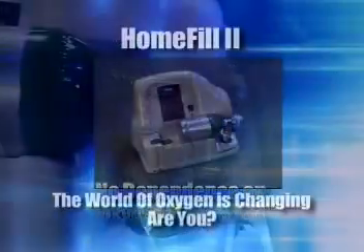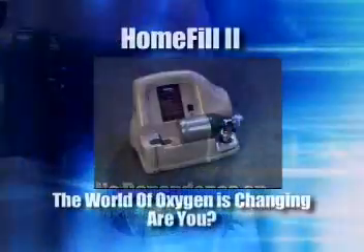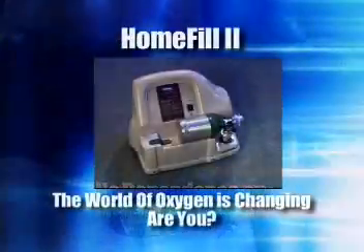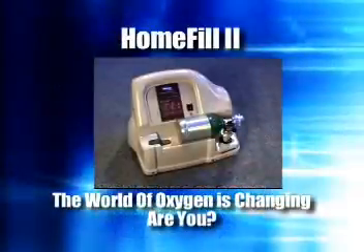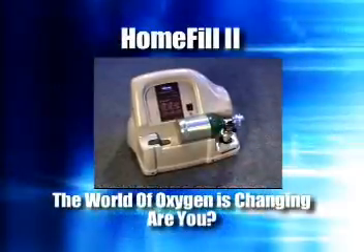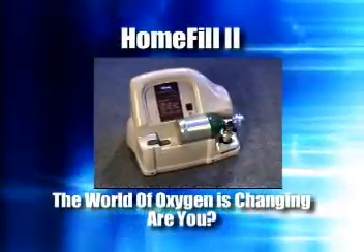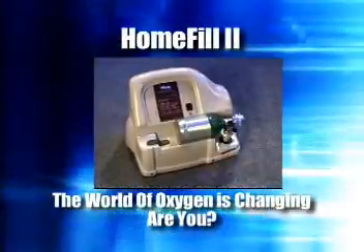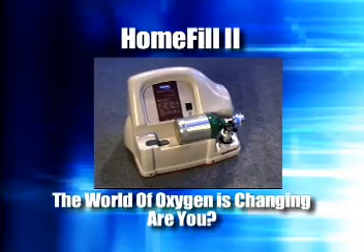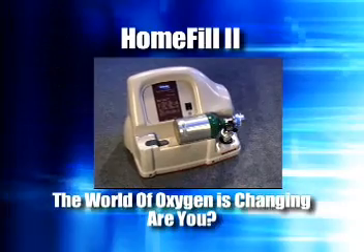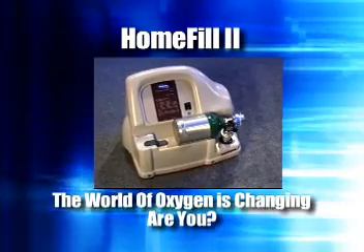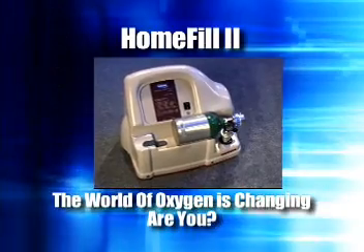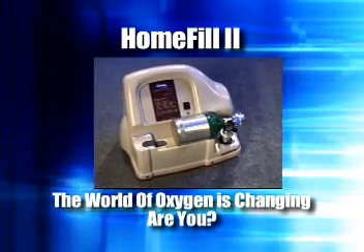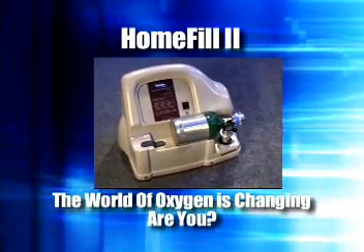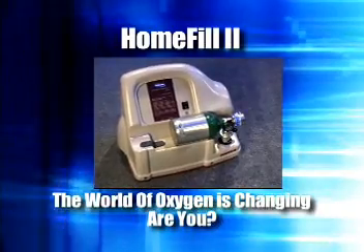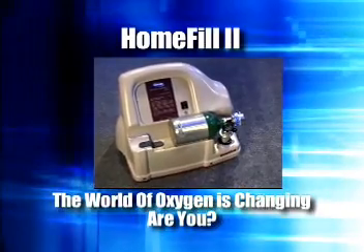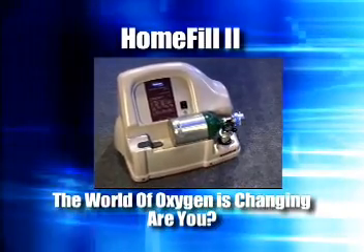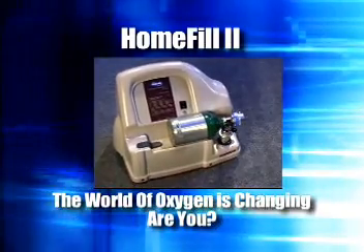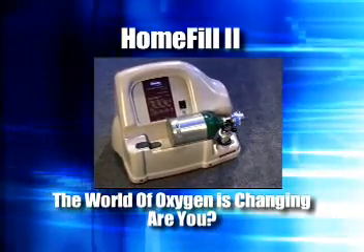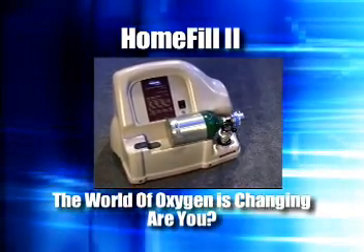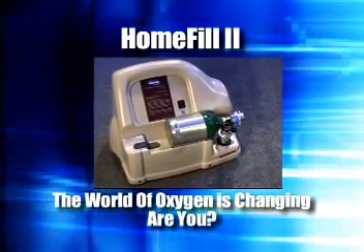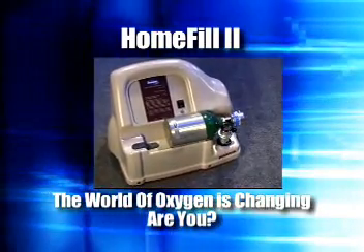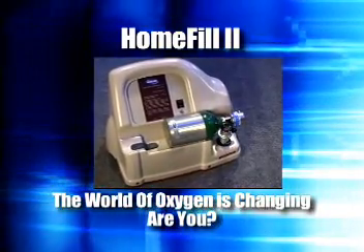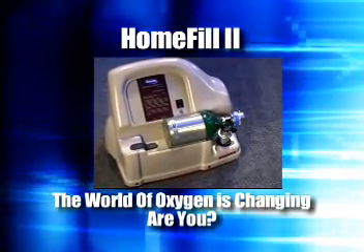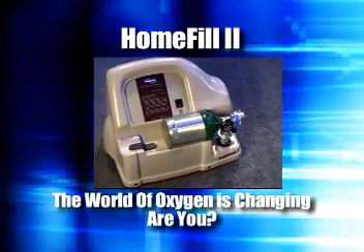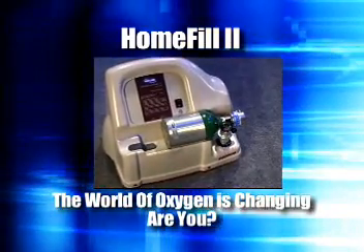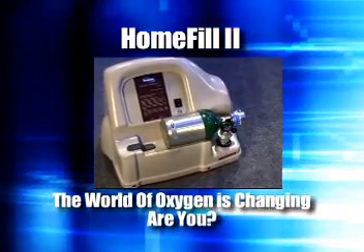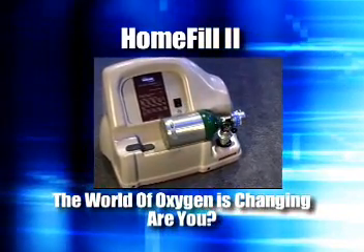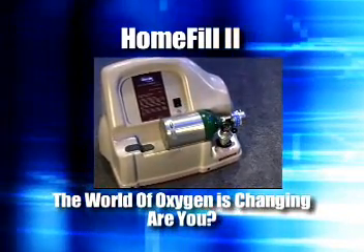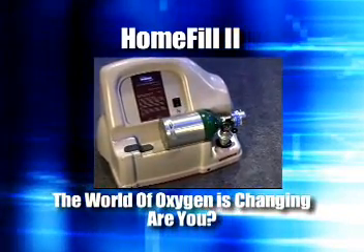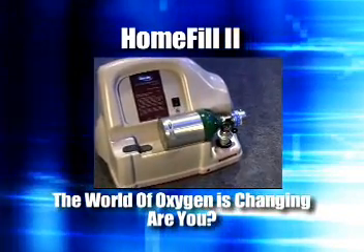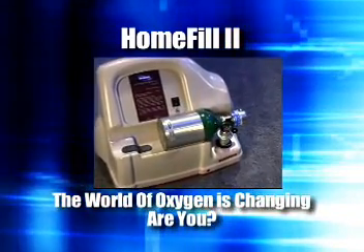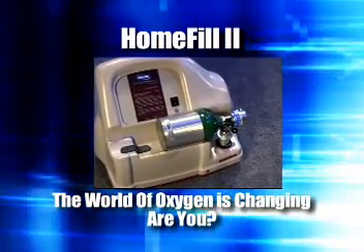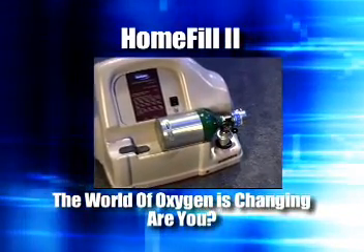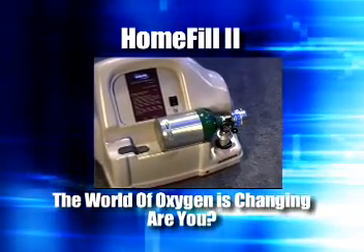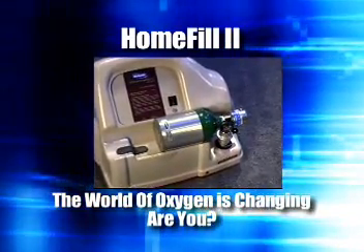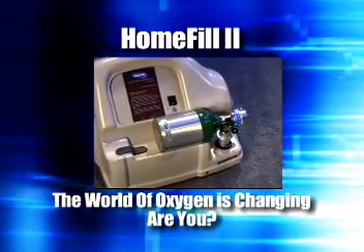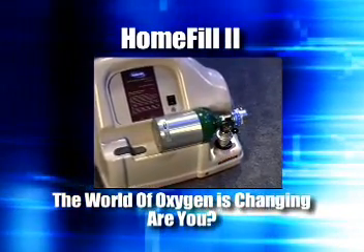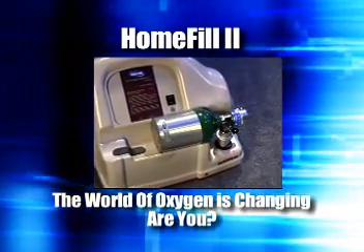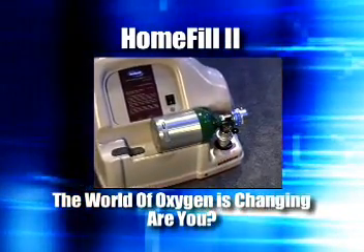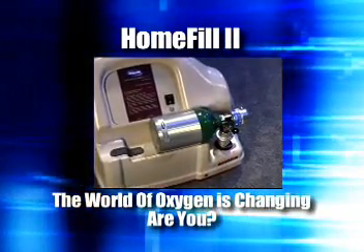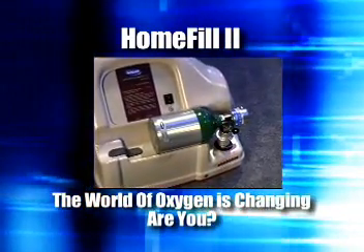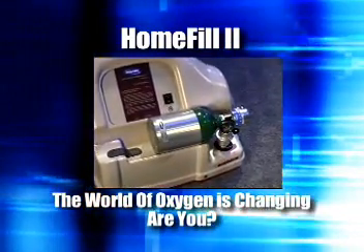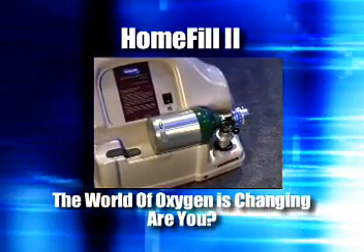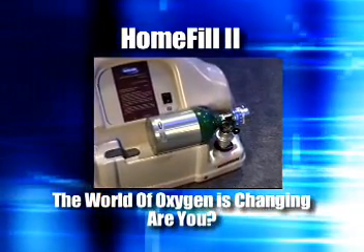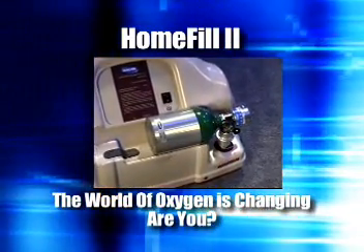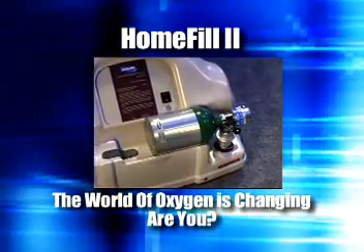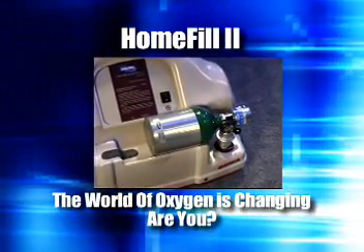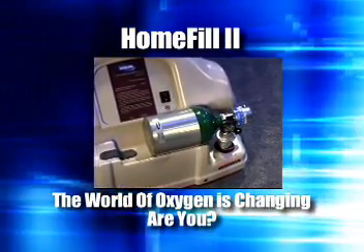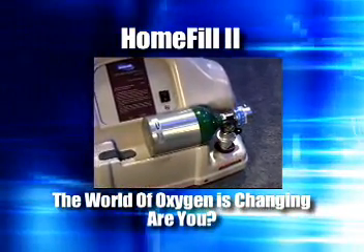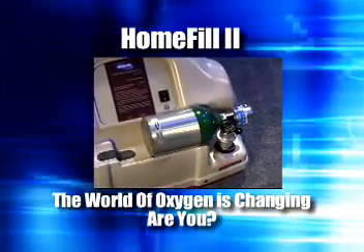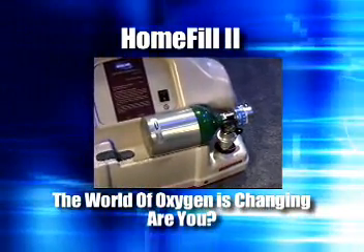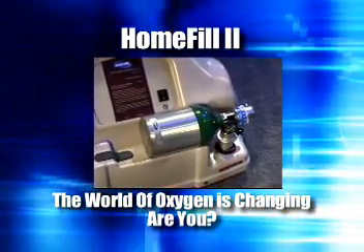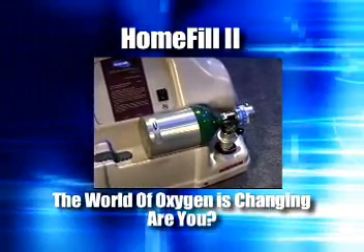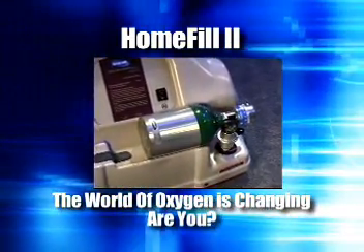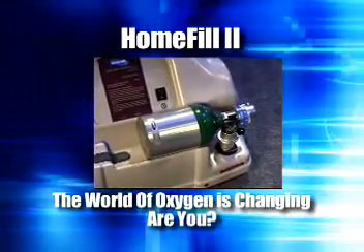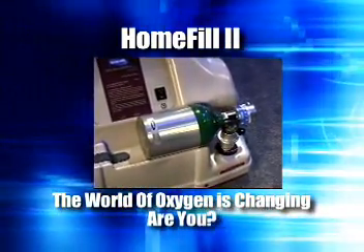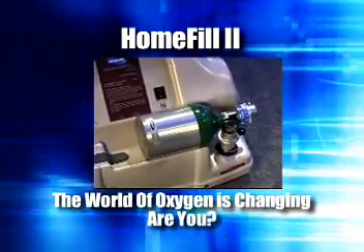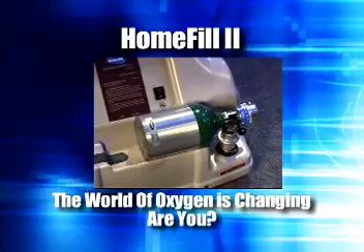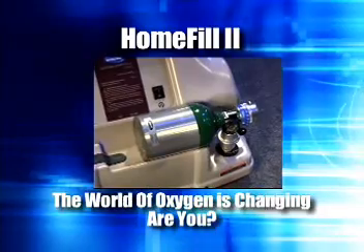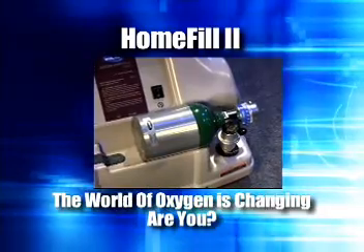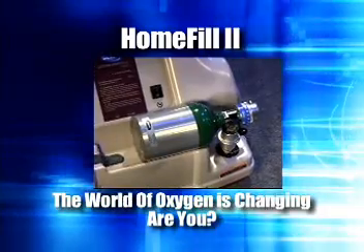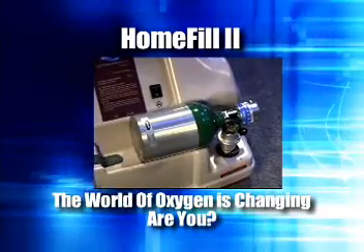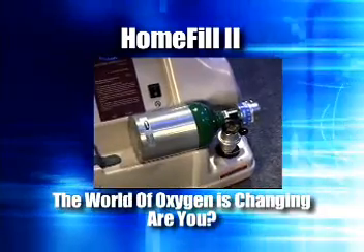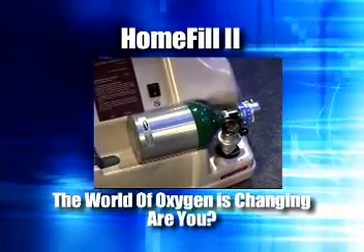Take back your freedom with the Invacare Home Fill 2. The world of oxygen is changing. Are you?